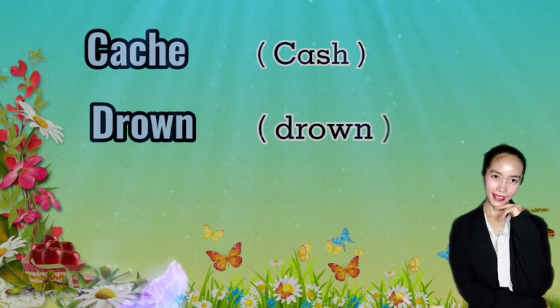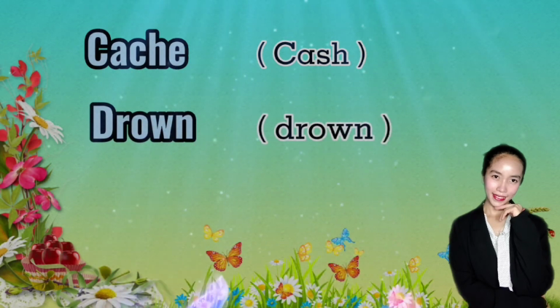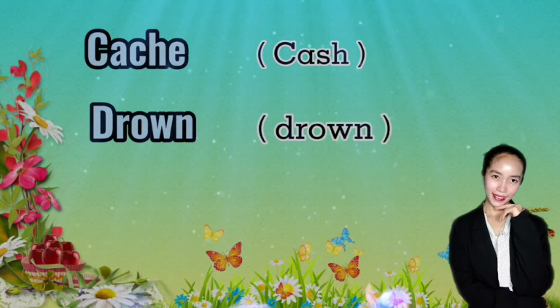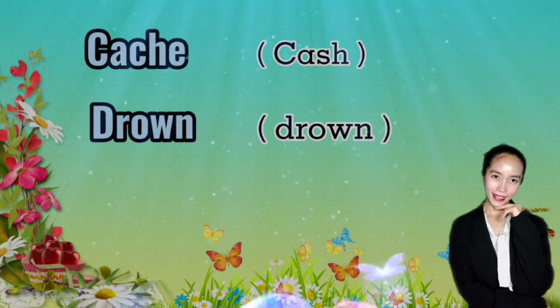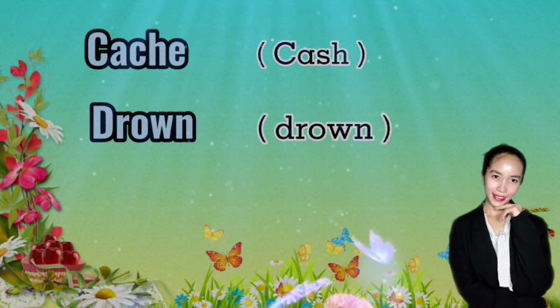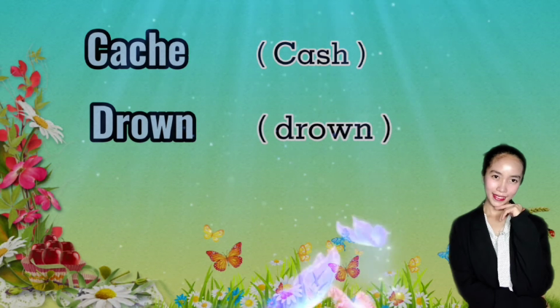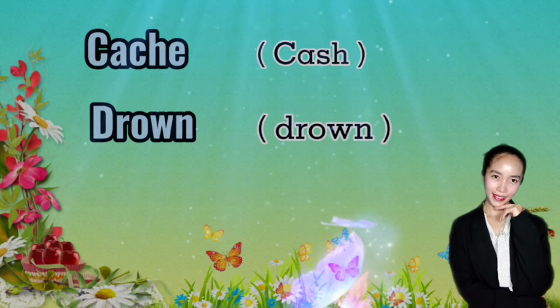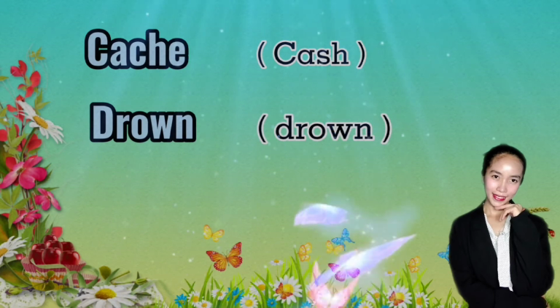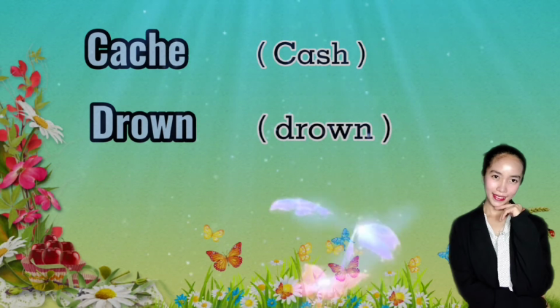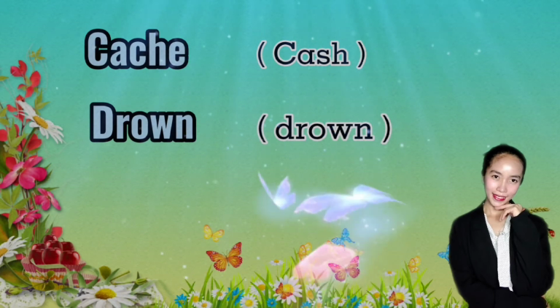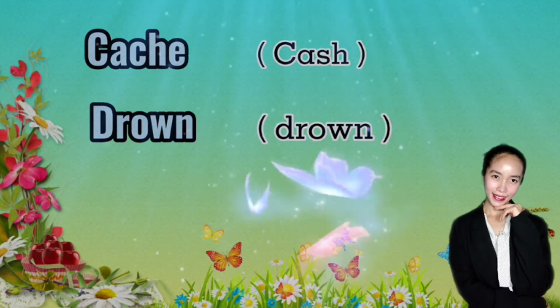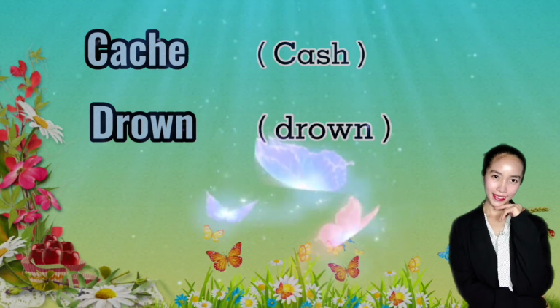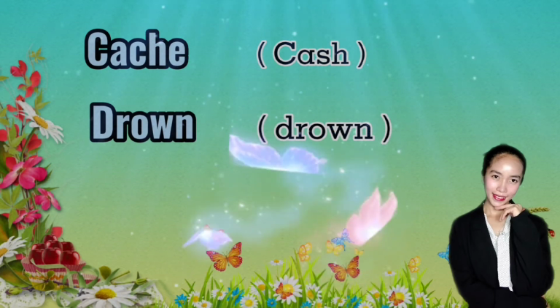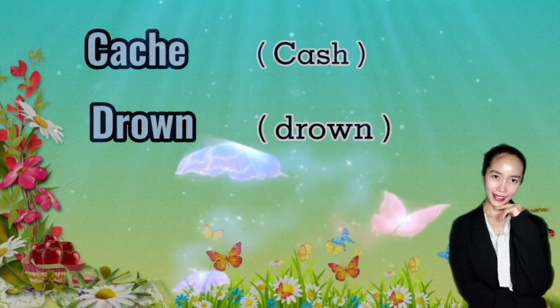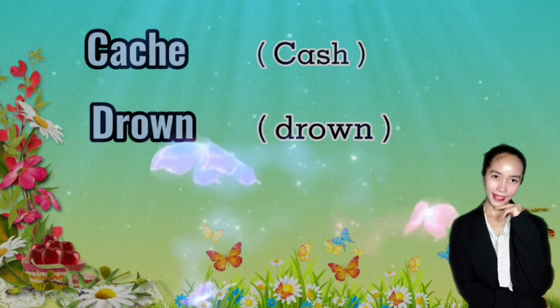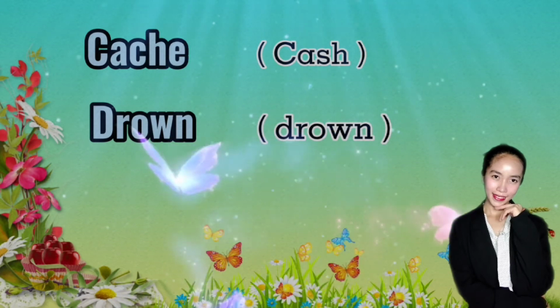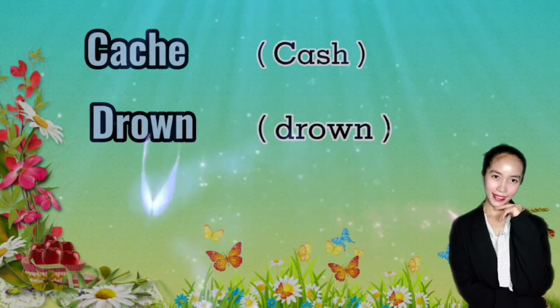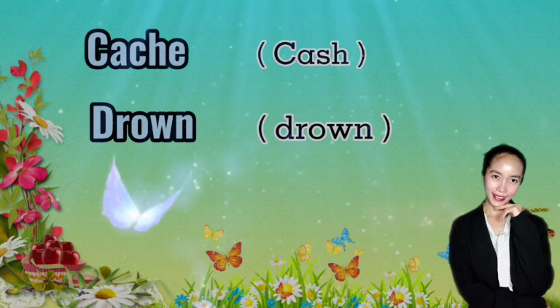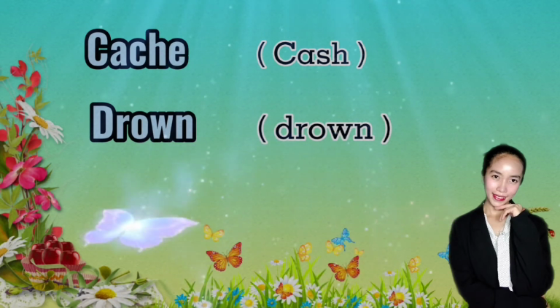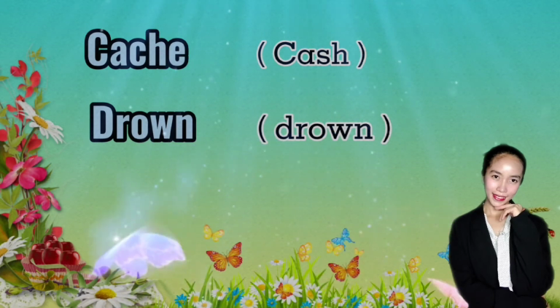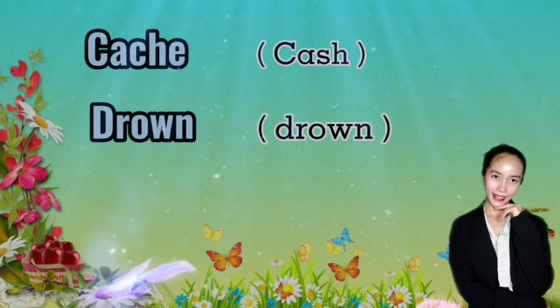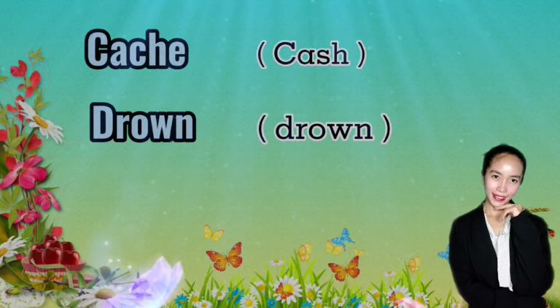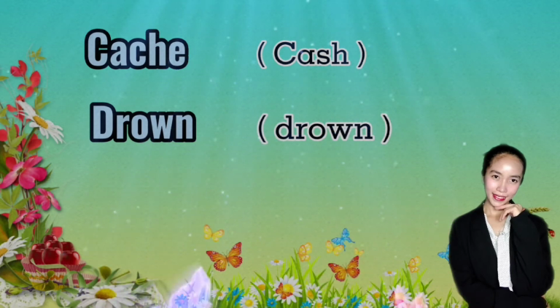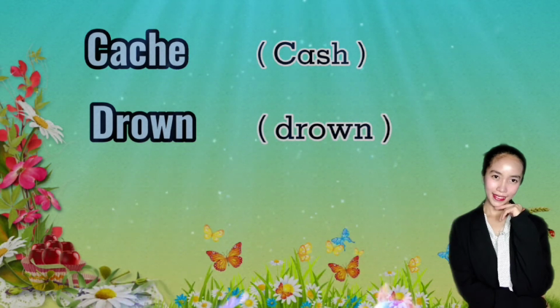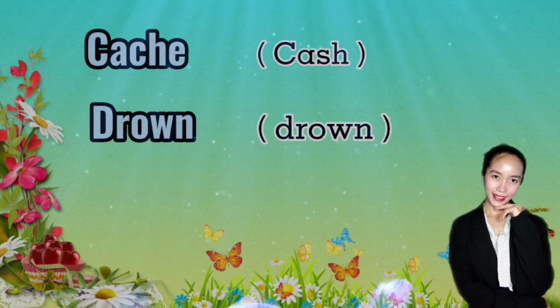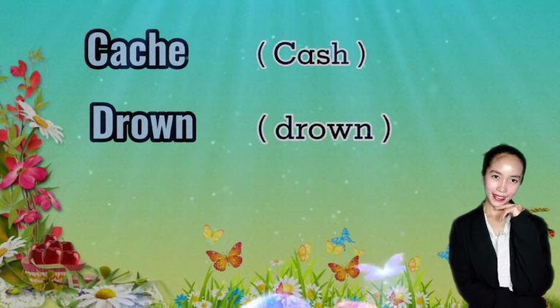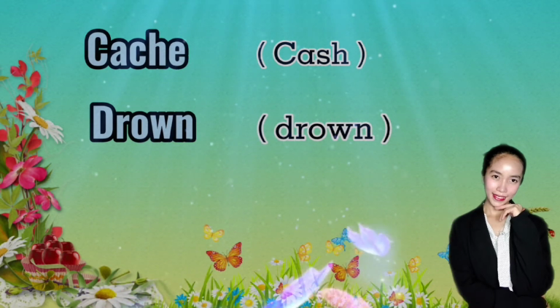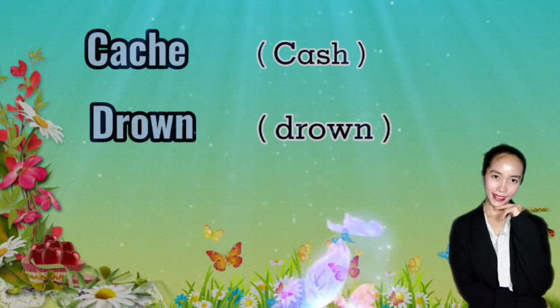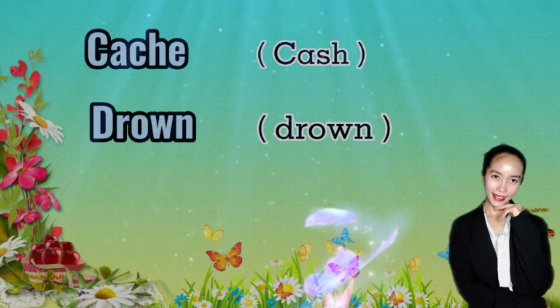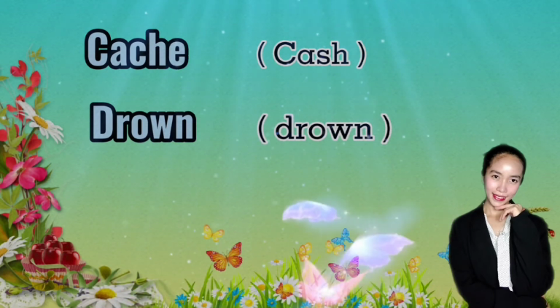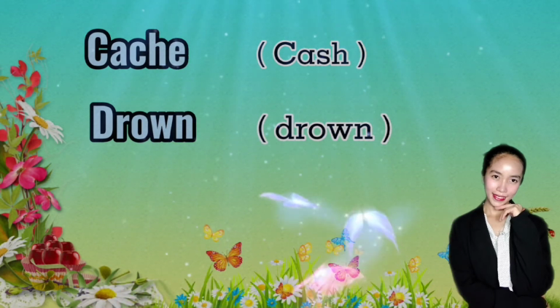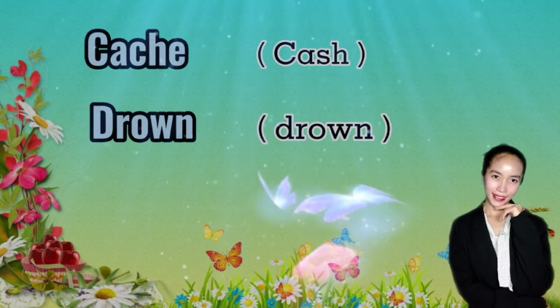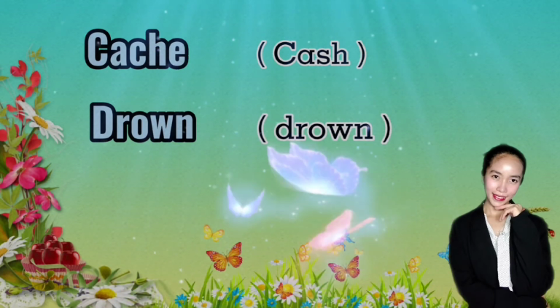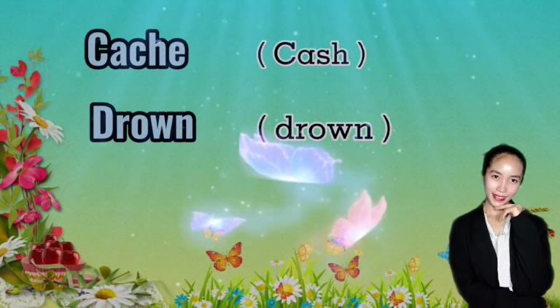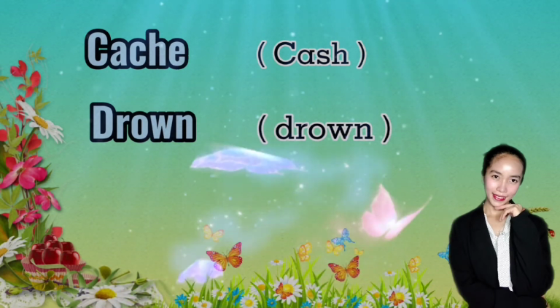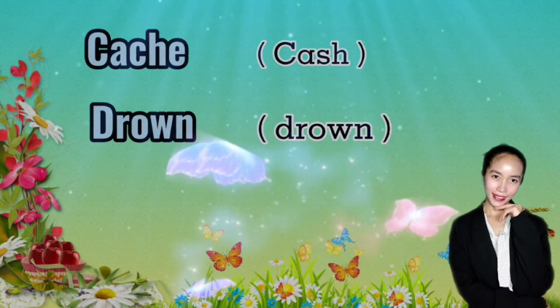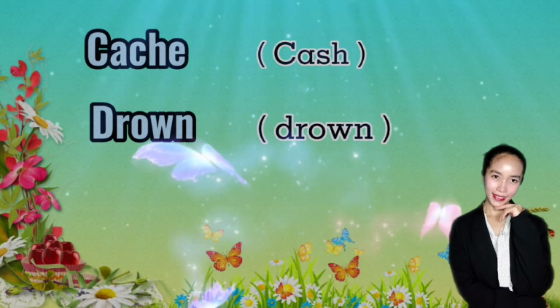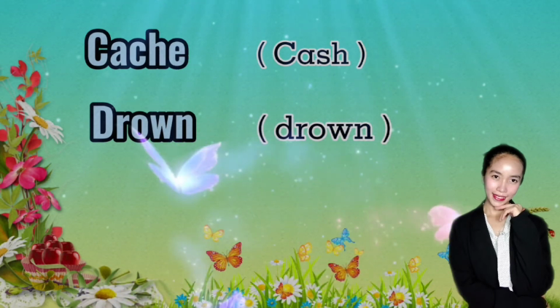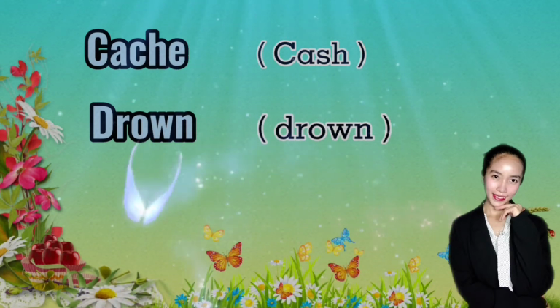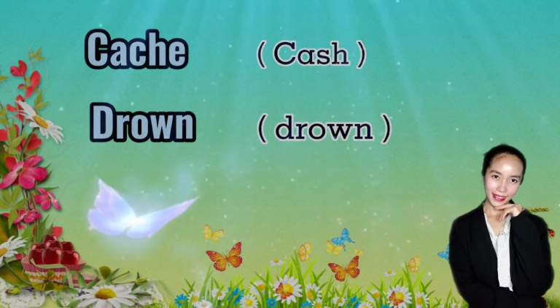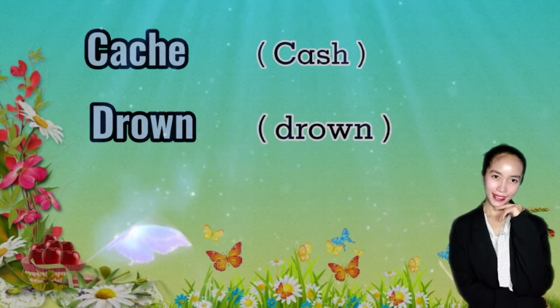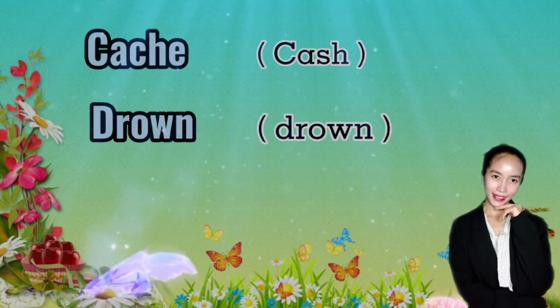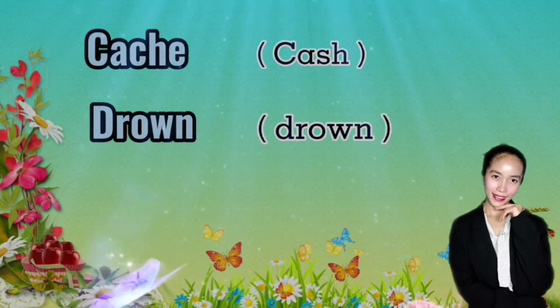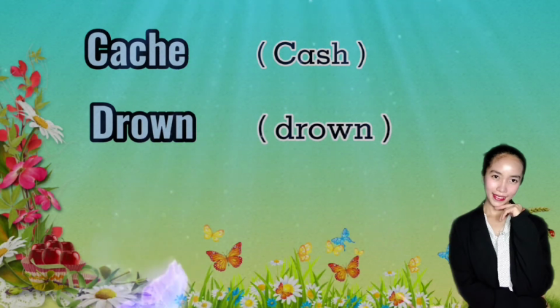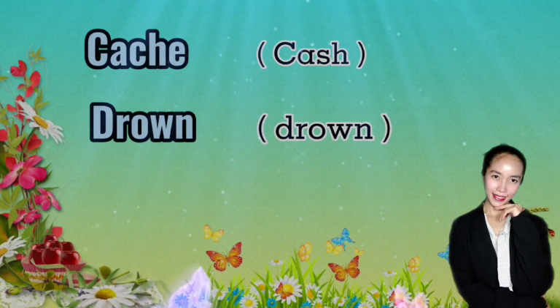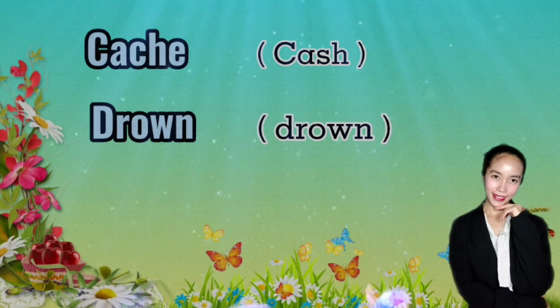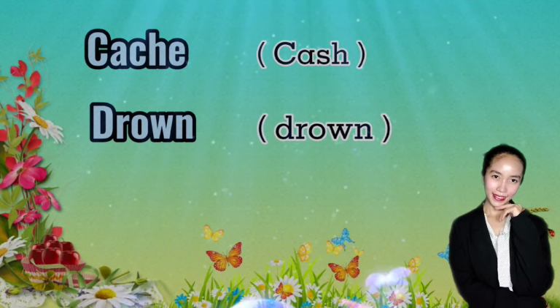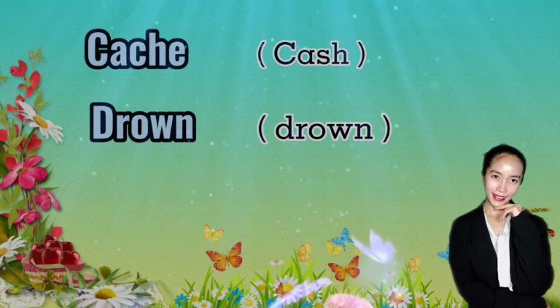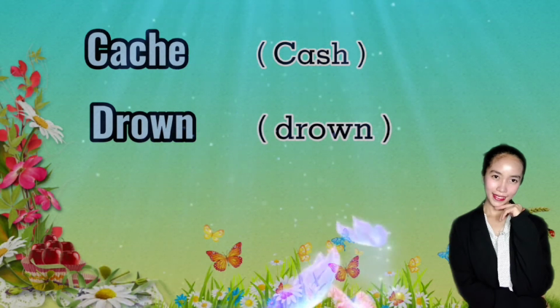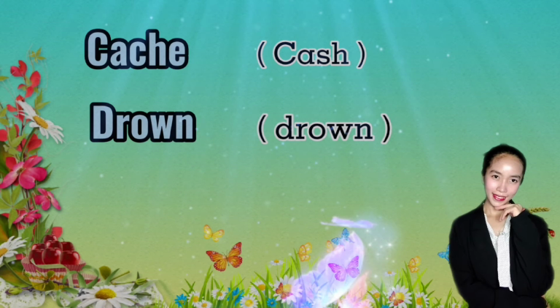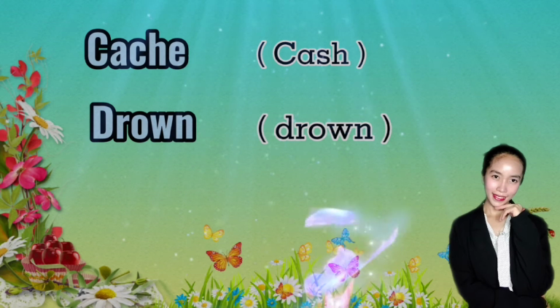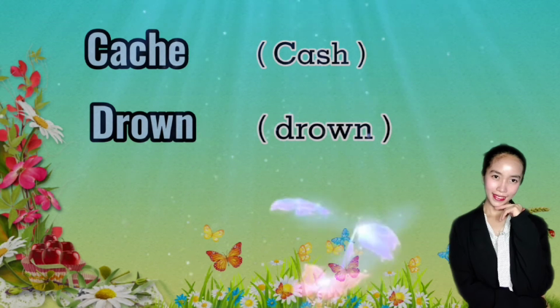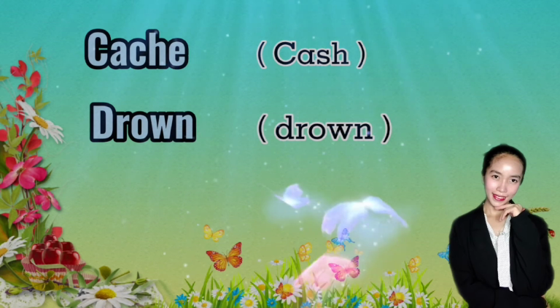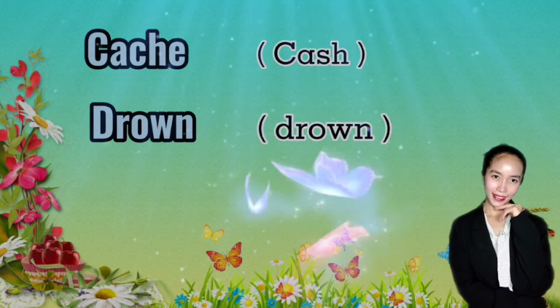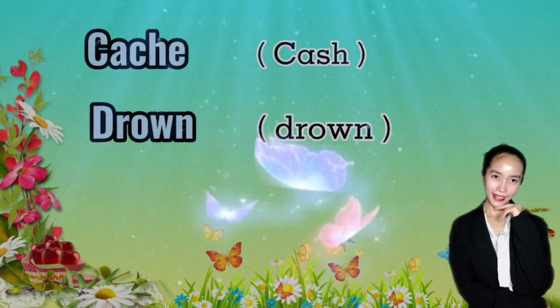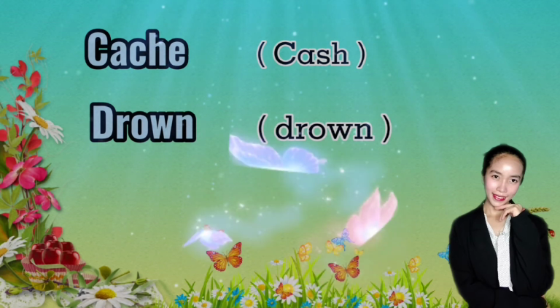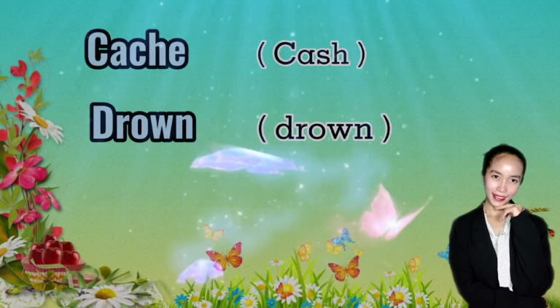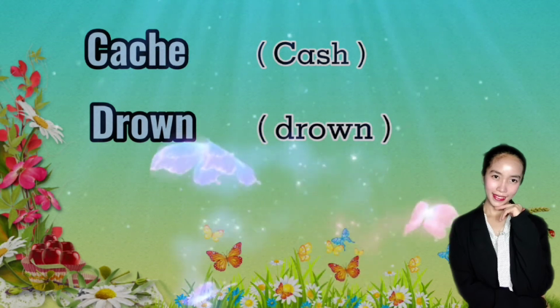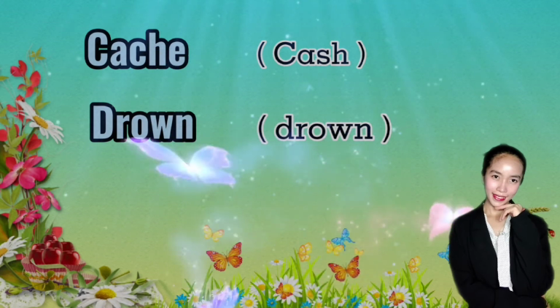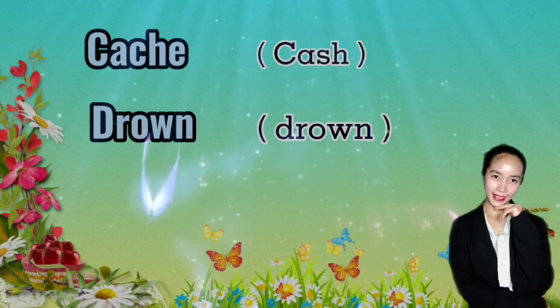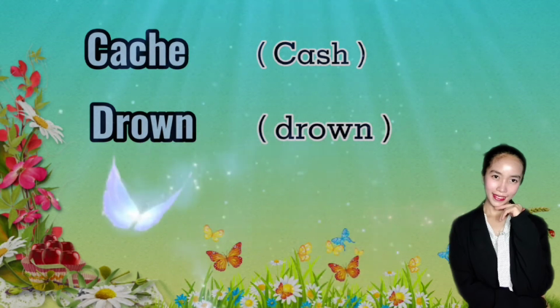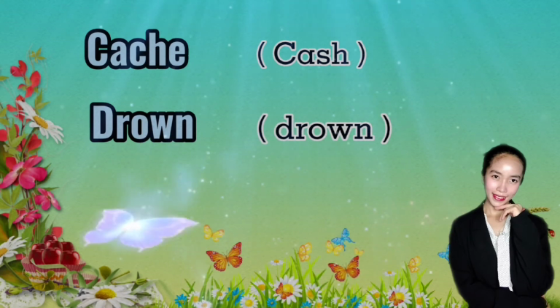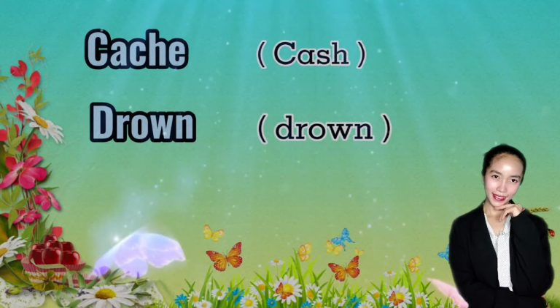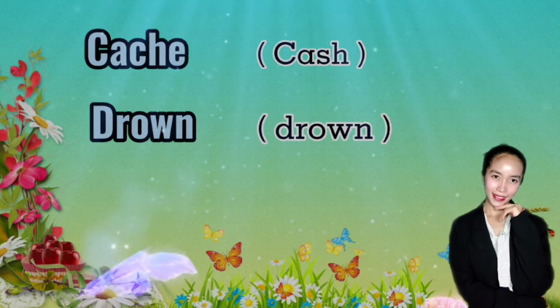Drown. It's not 'drowned' in the present tense. You add the D only to the past tense — 'drowned' — and the past participle.